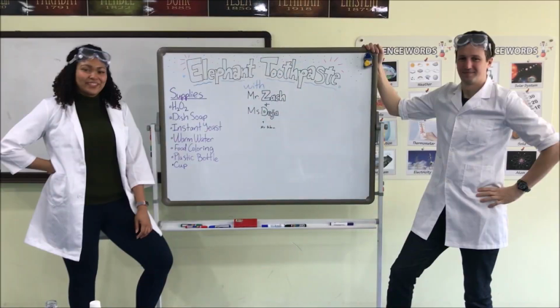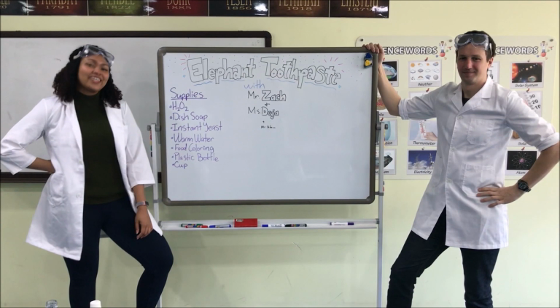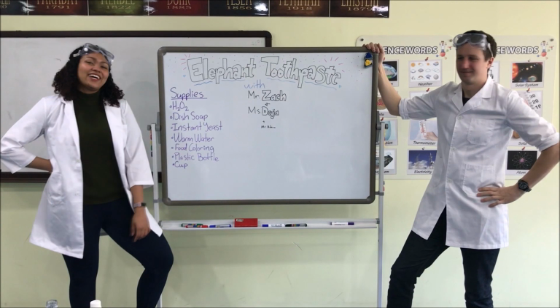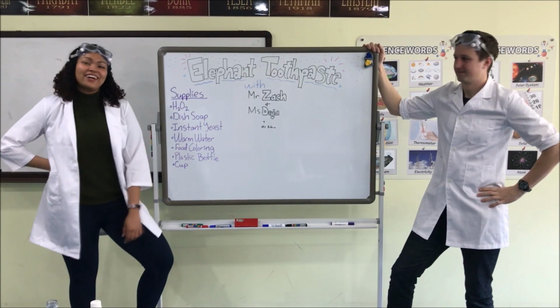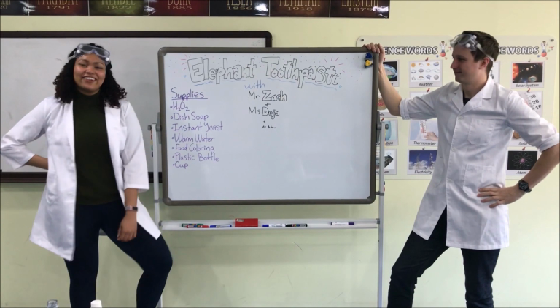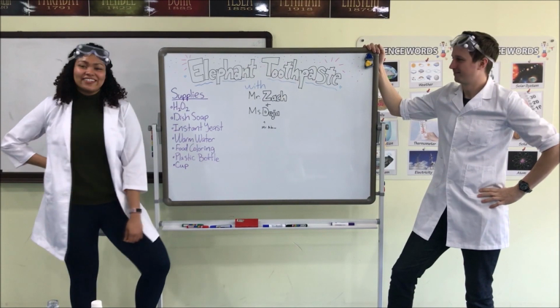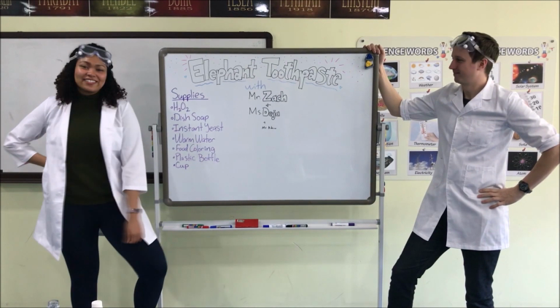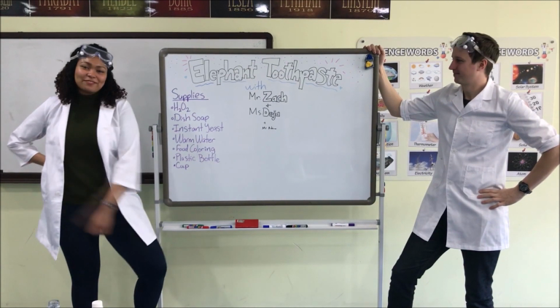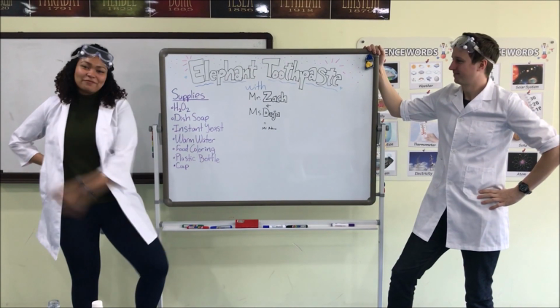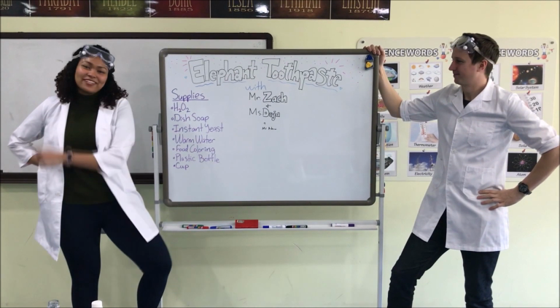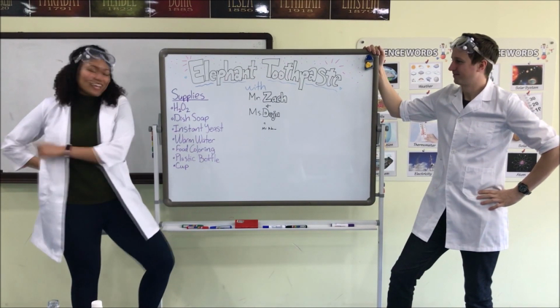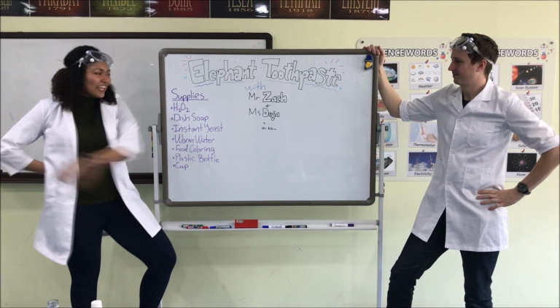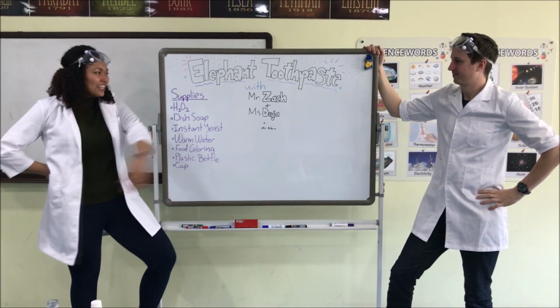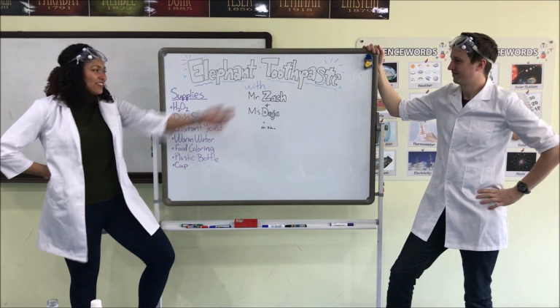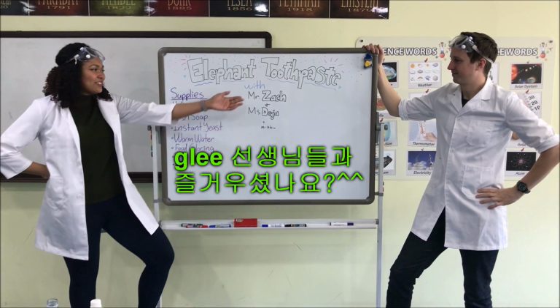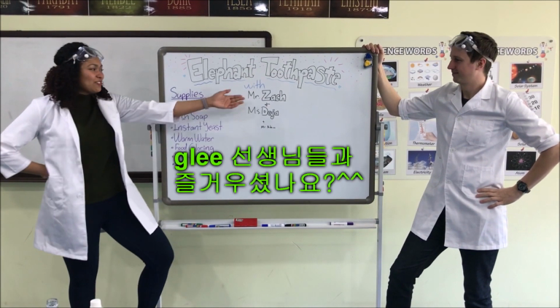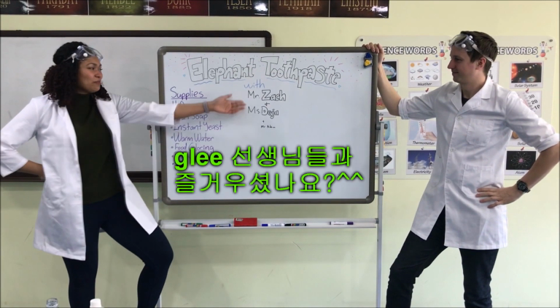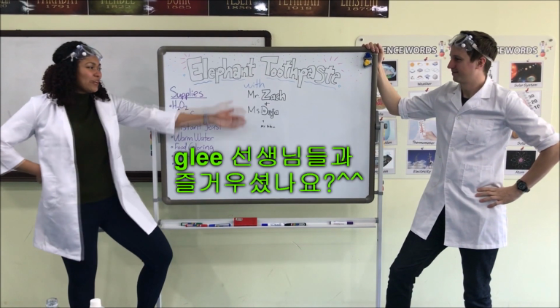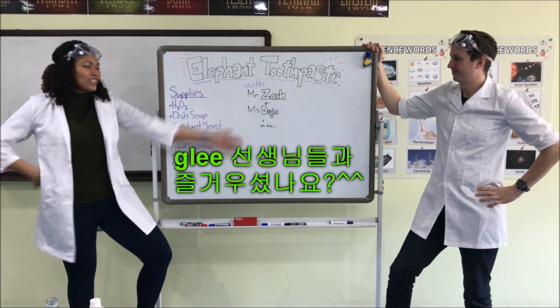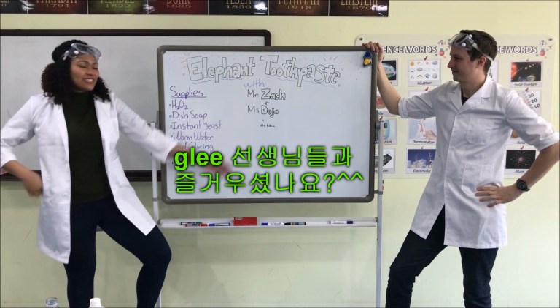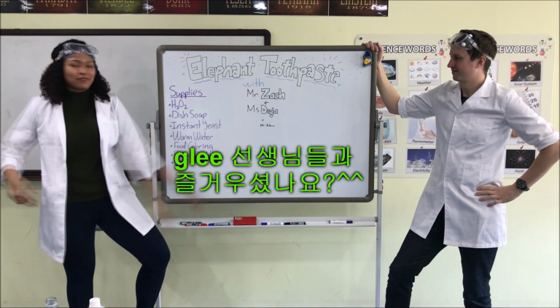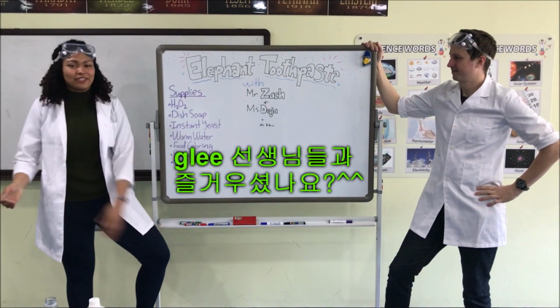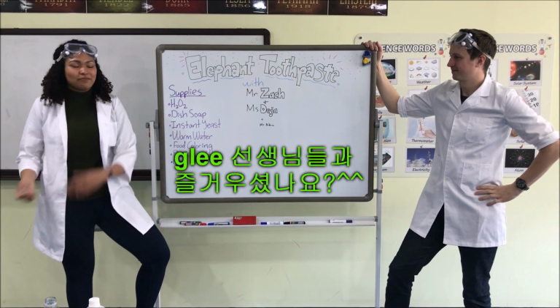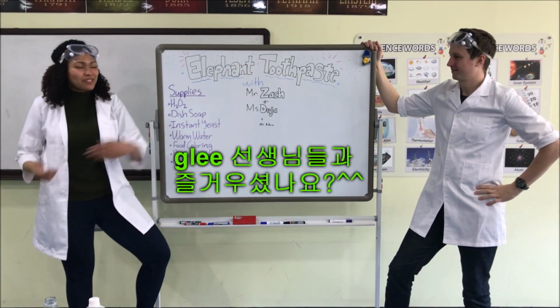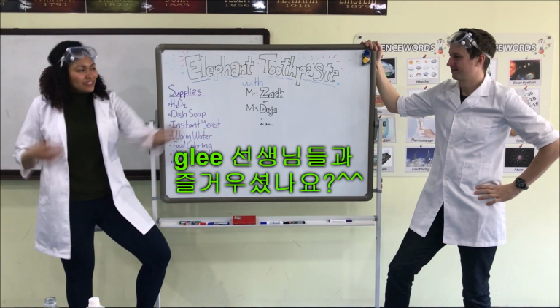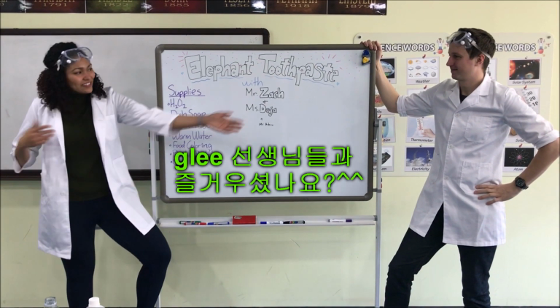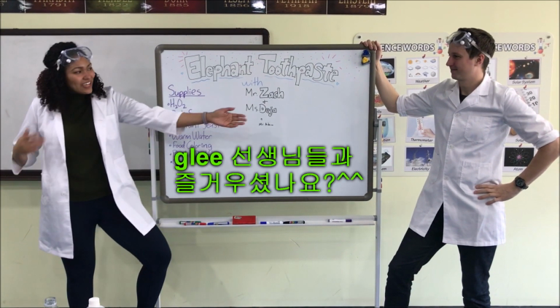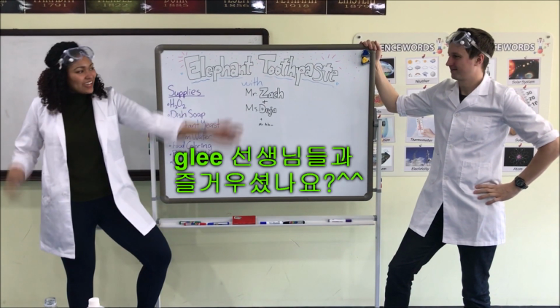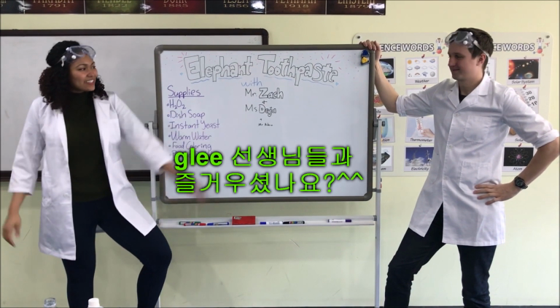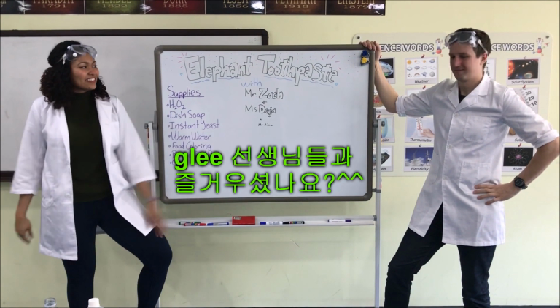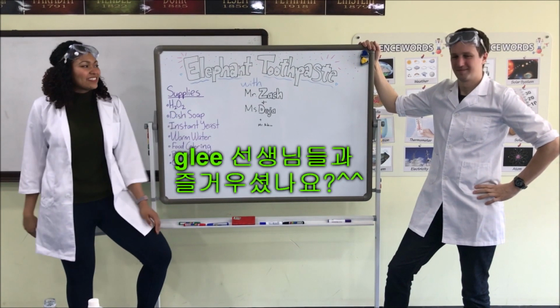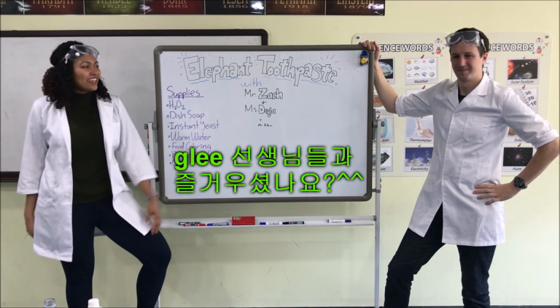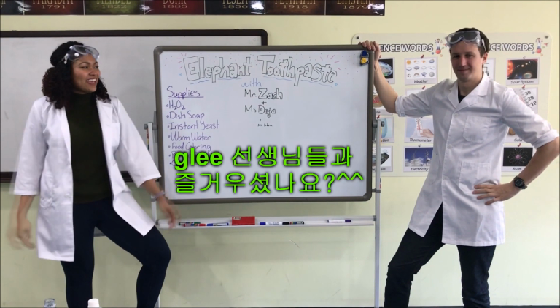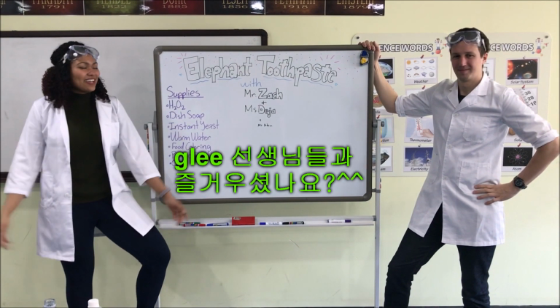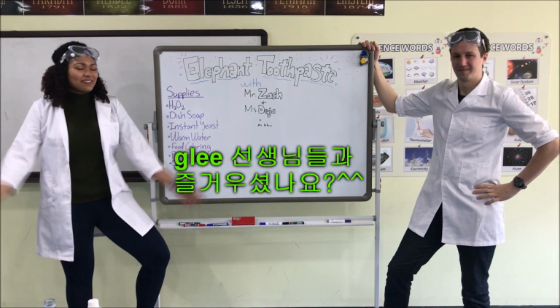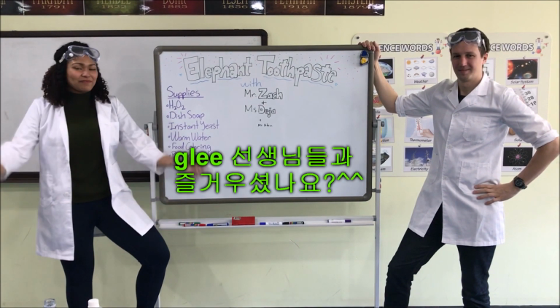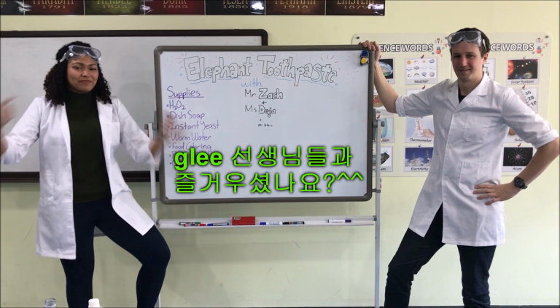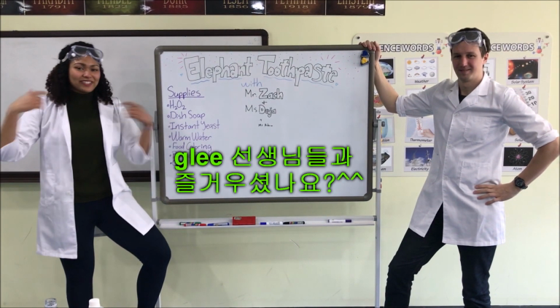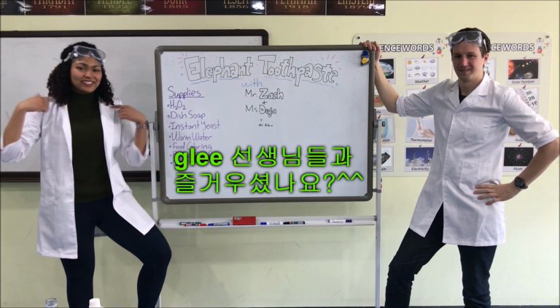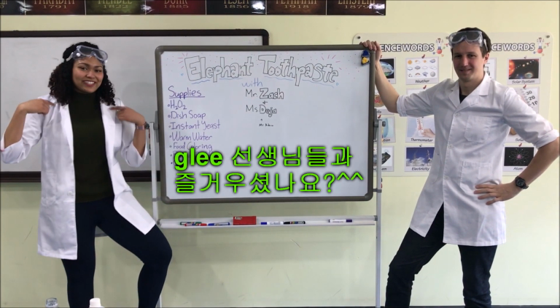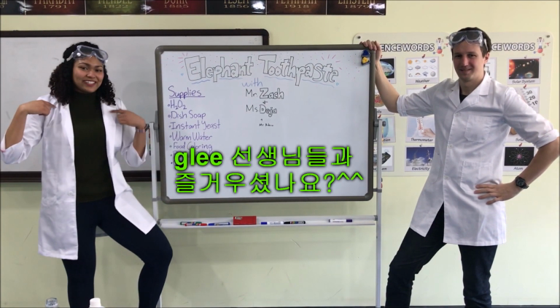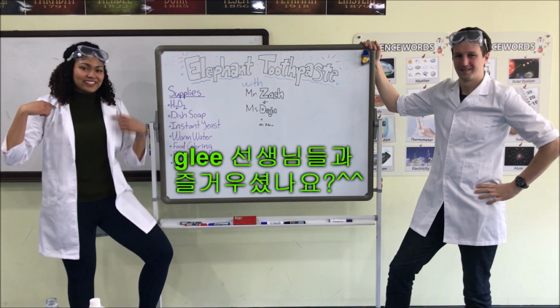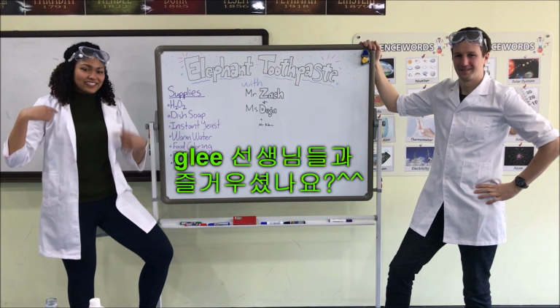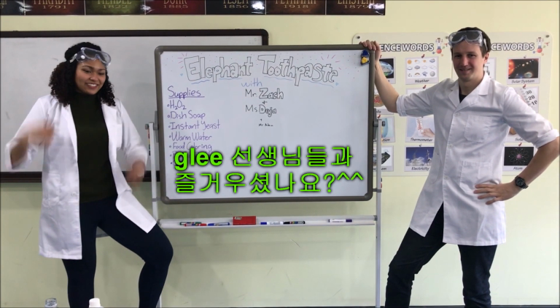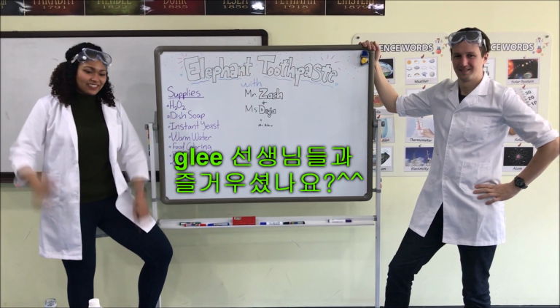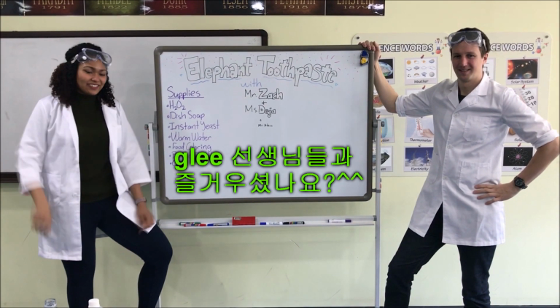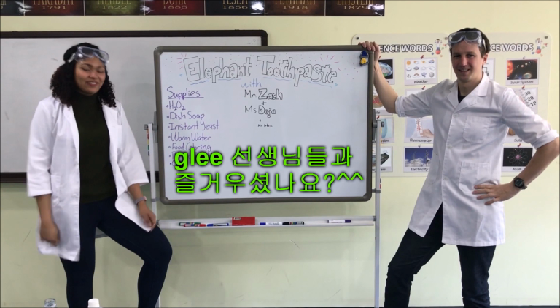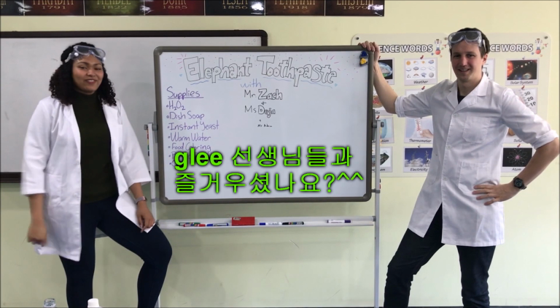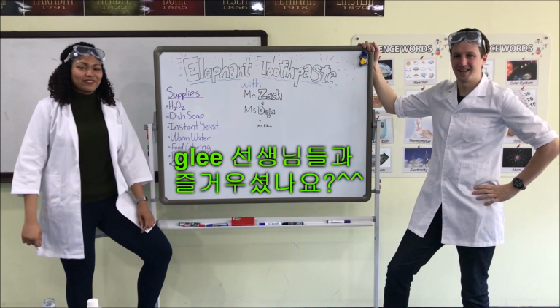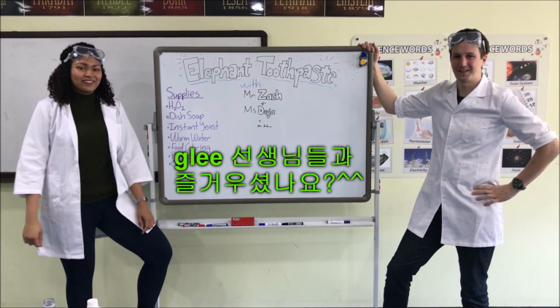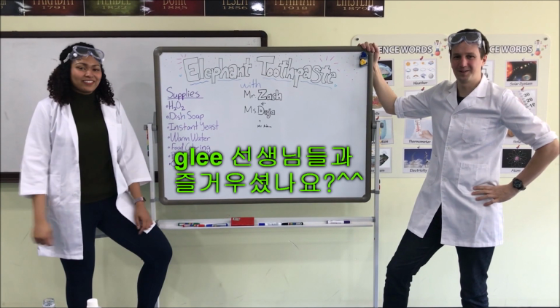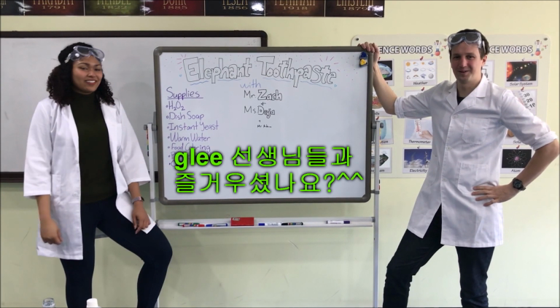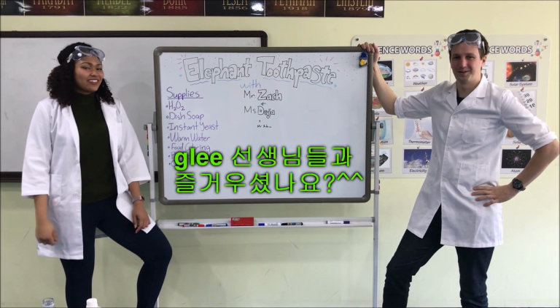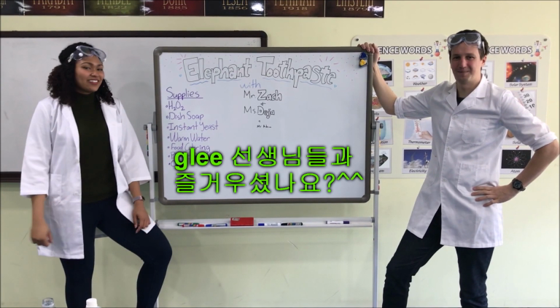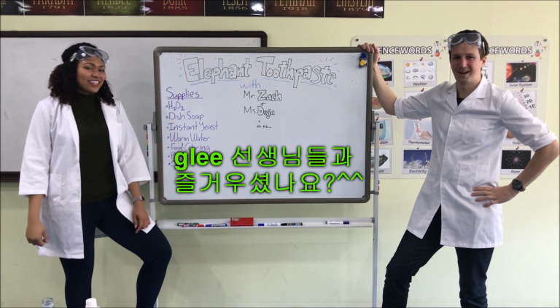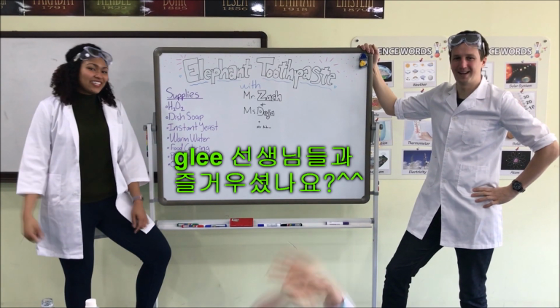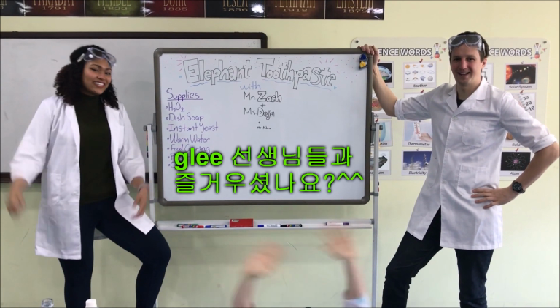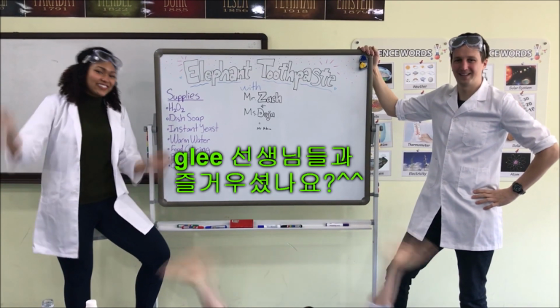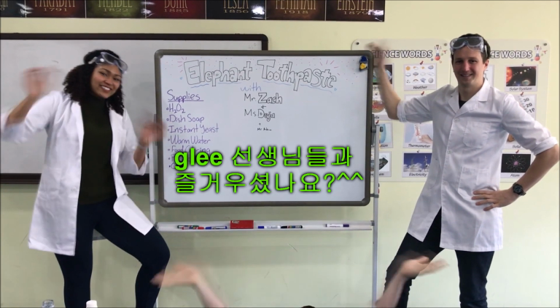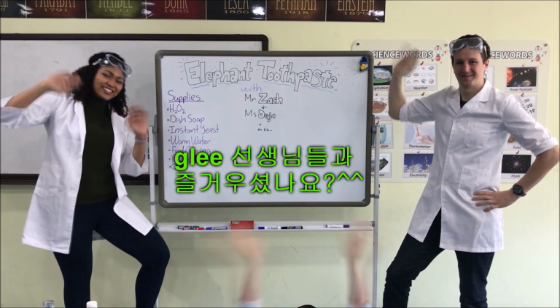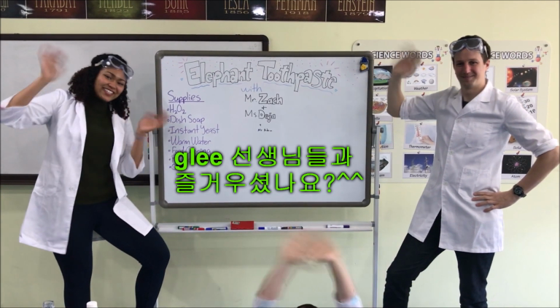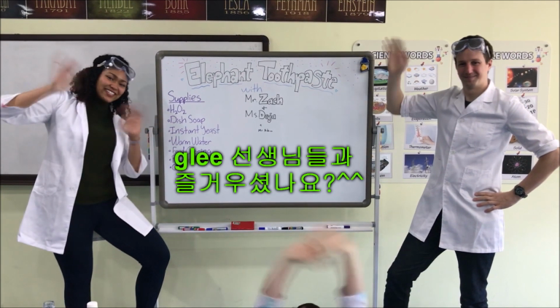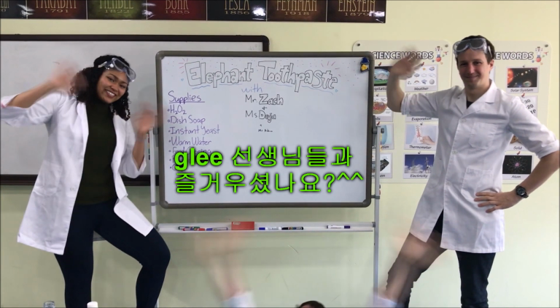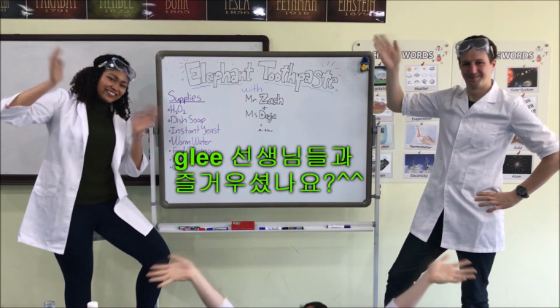This has been Elephant Toothpaste with Mr. Zach and Miss Deja. Thank you. Bye. See you.